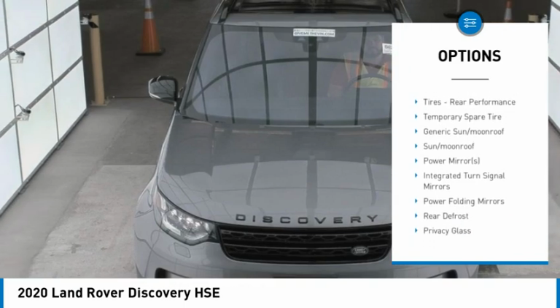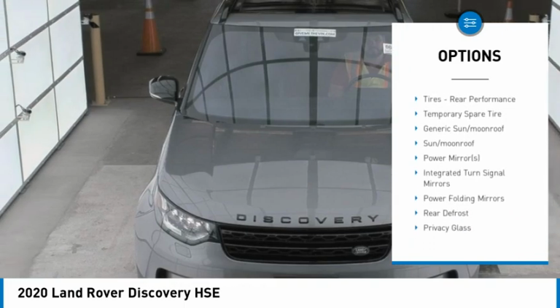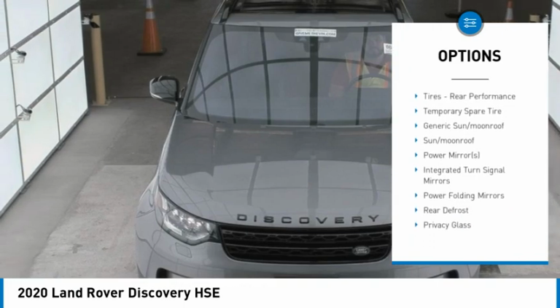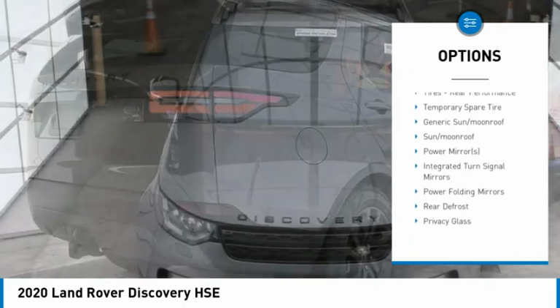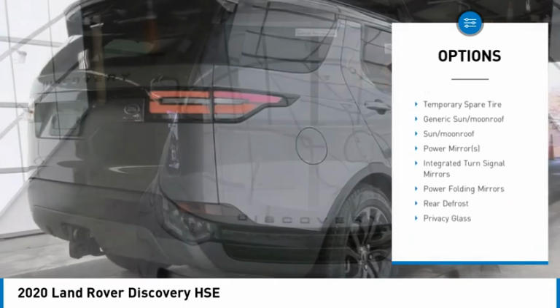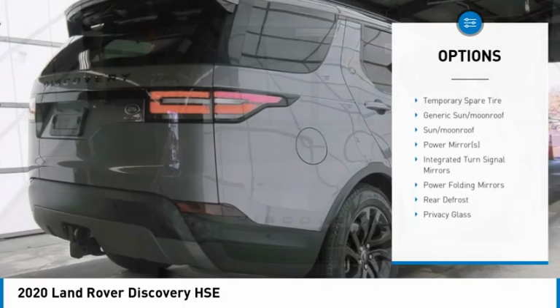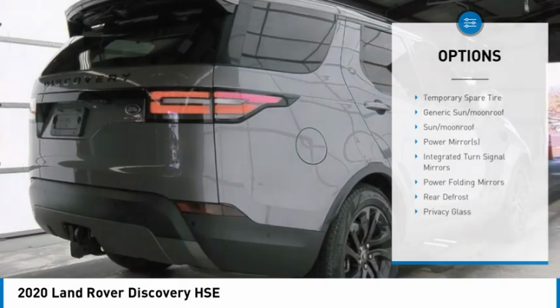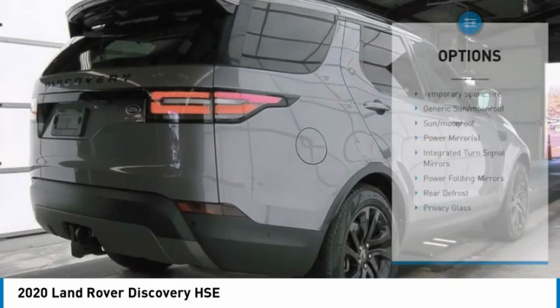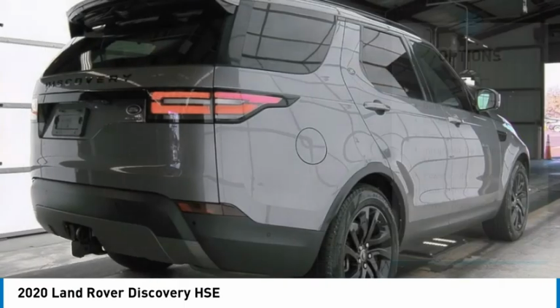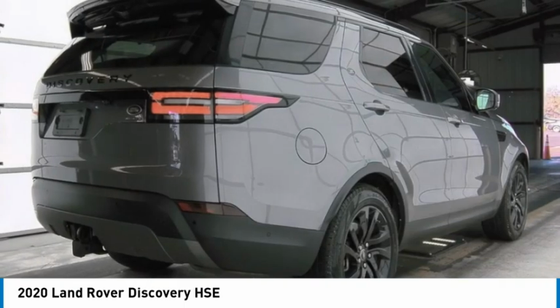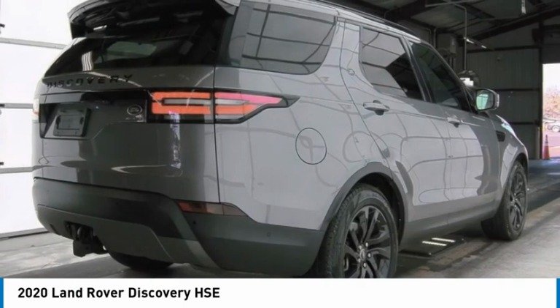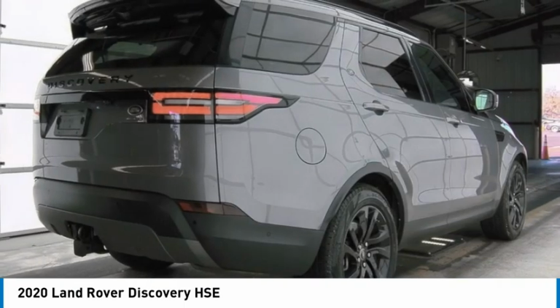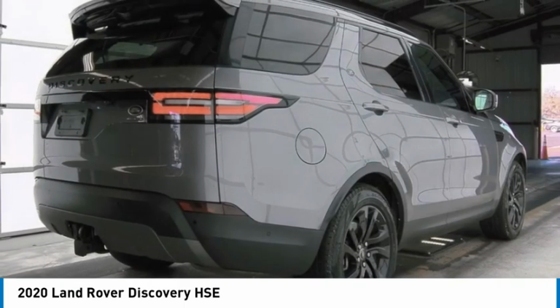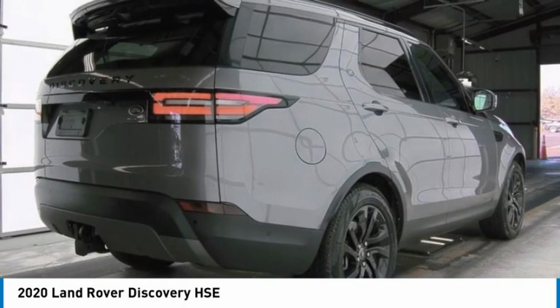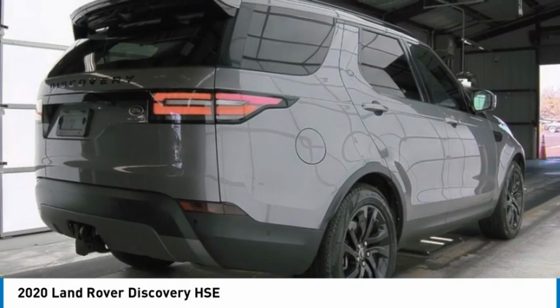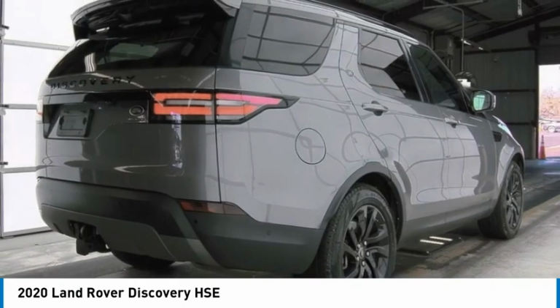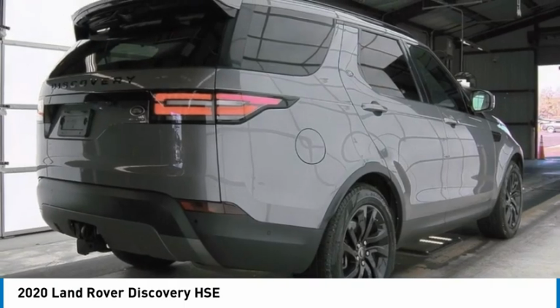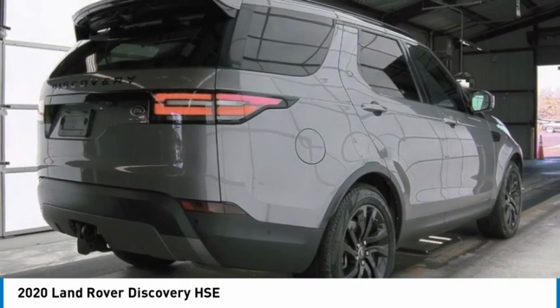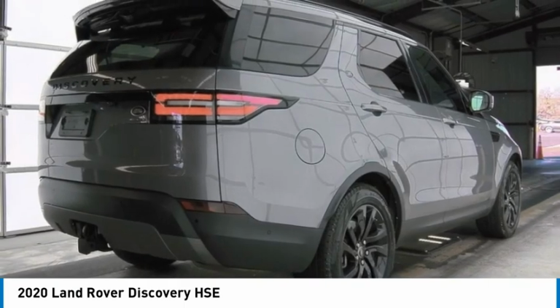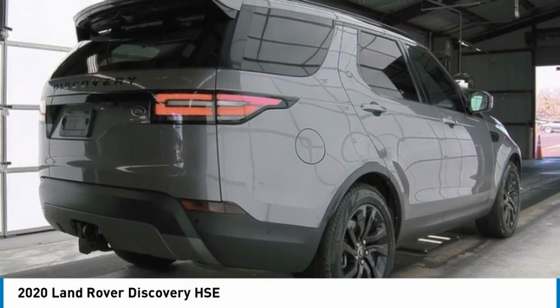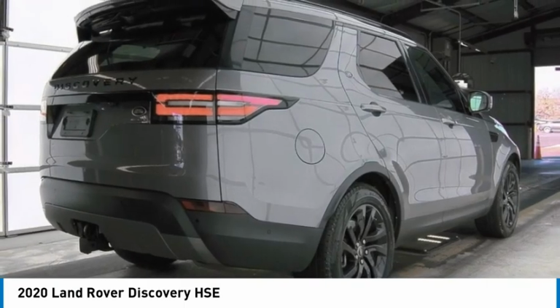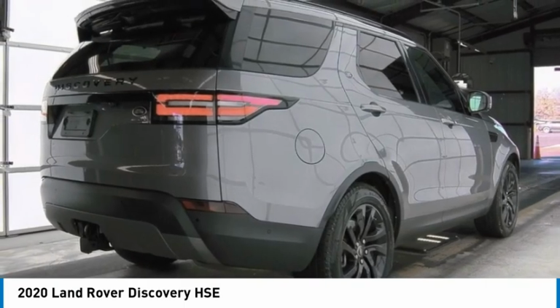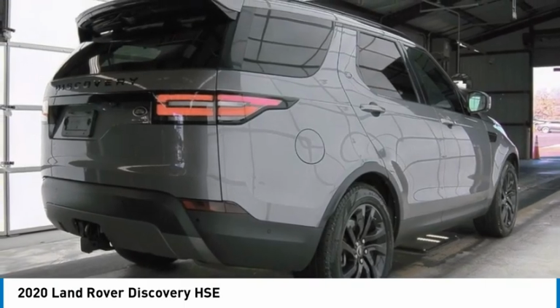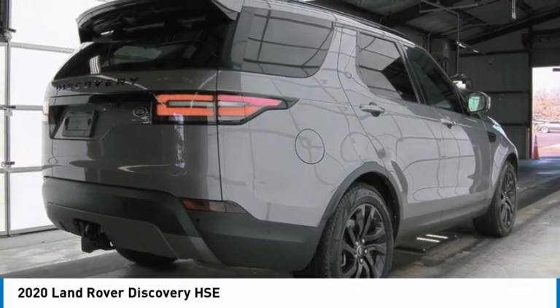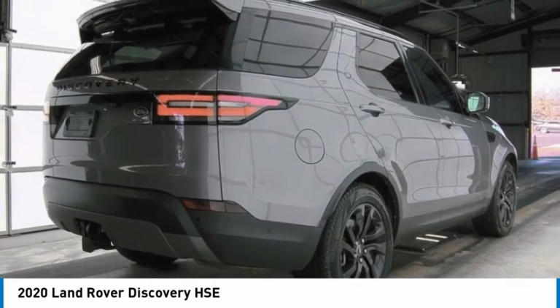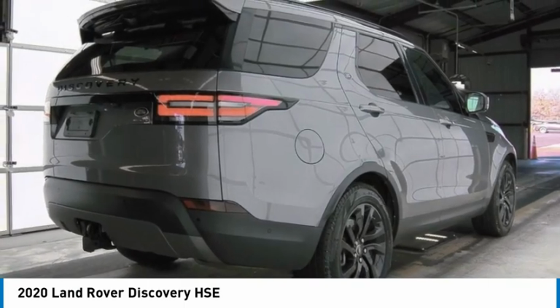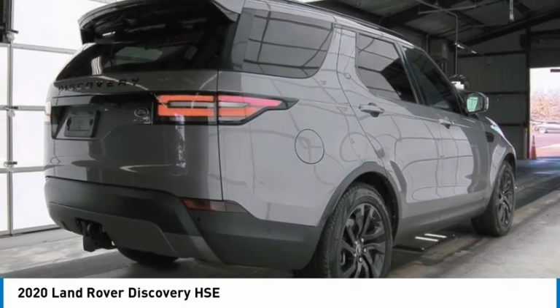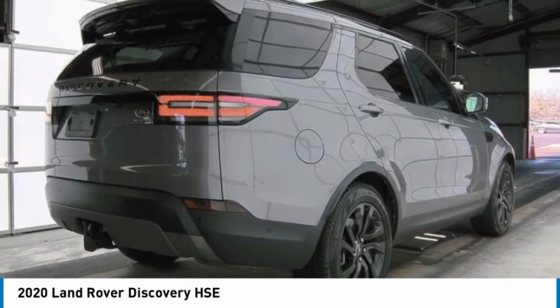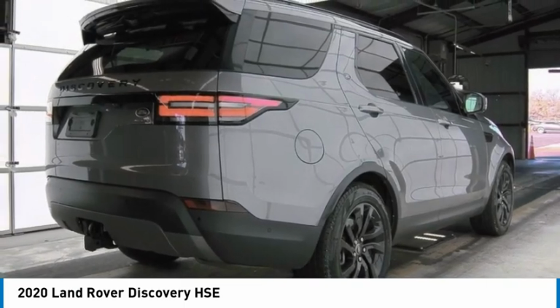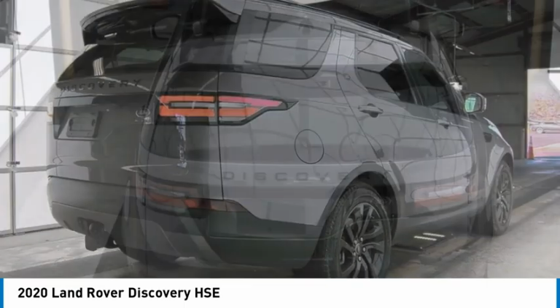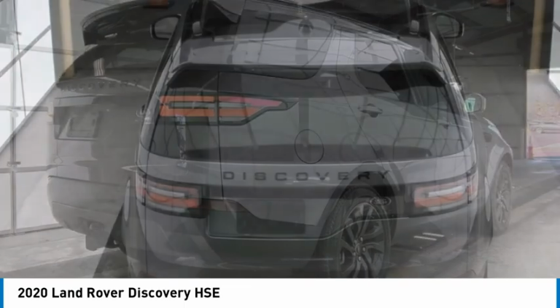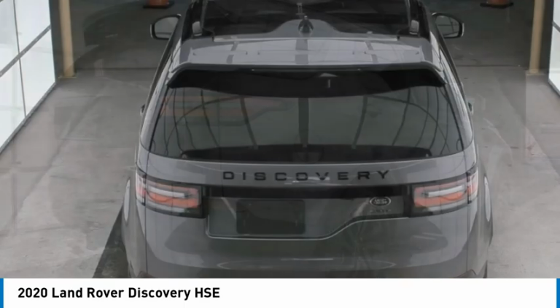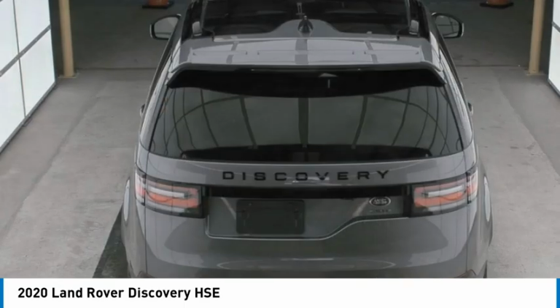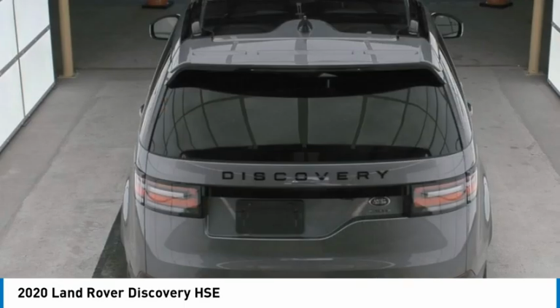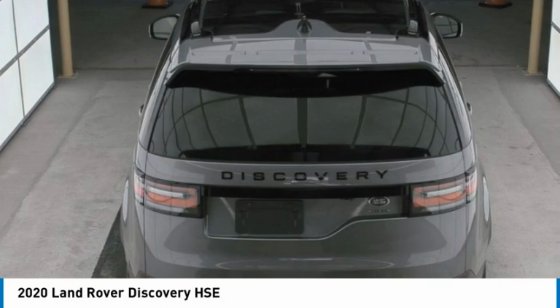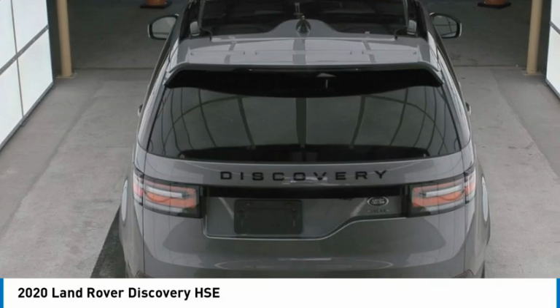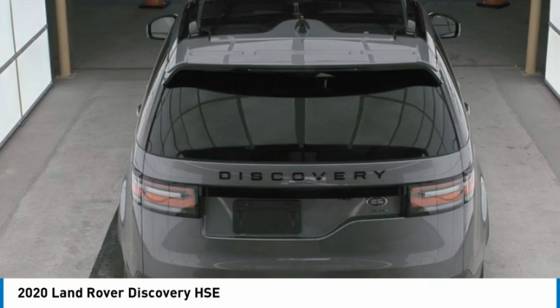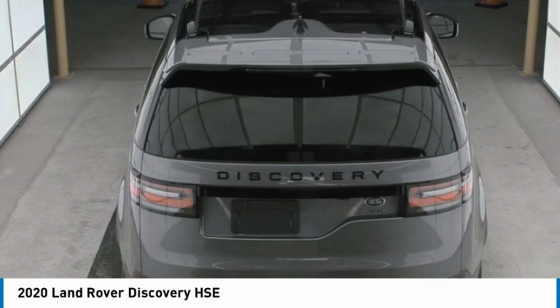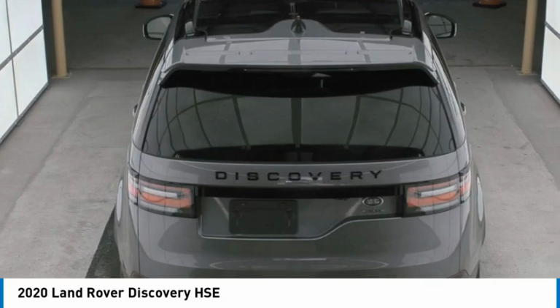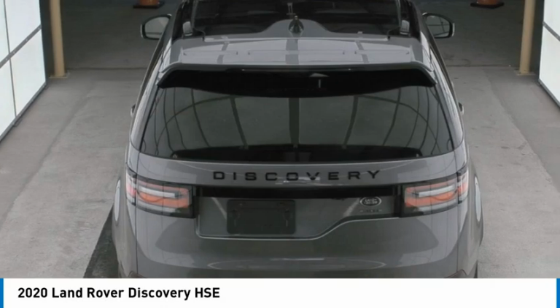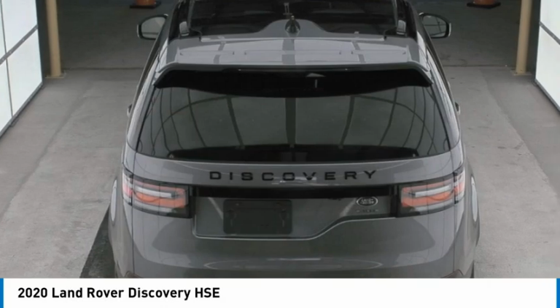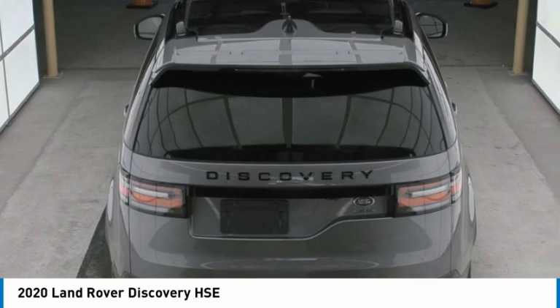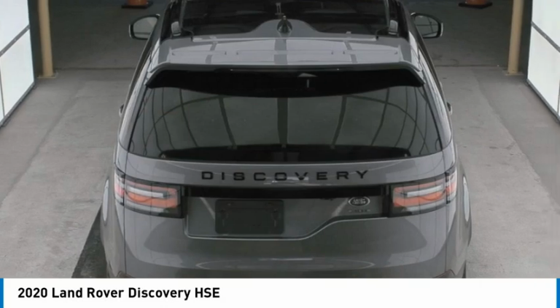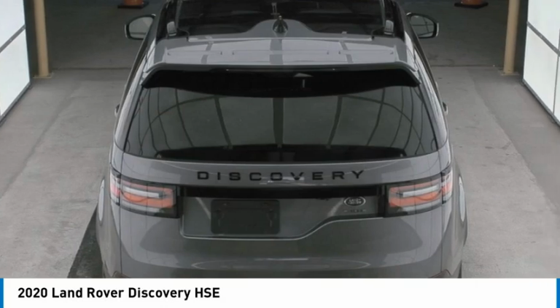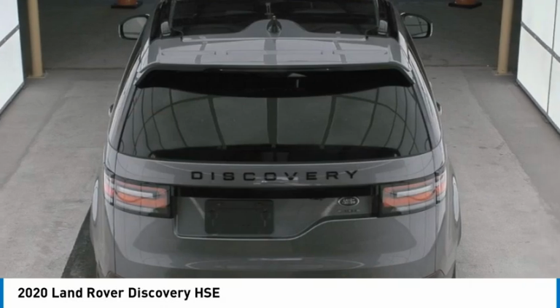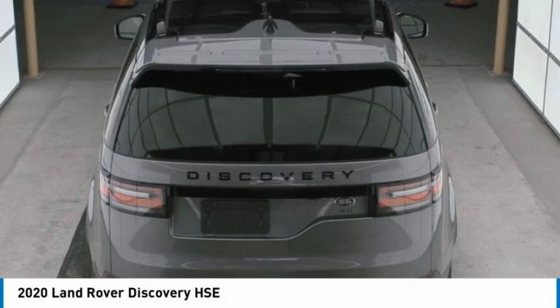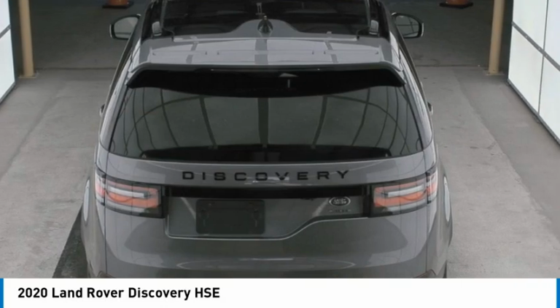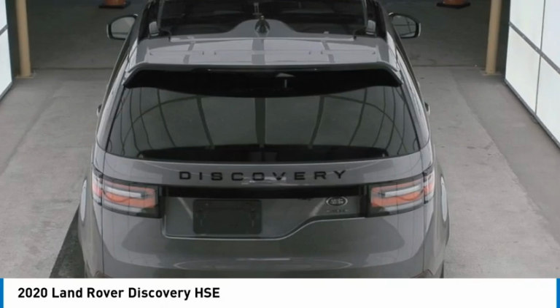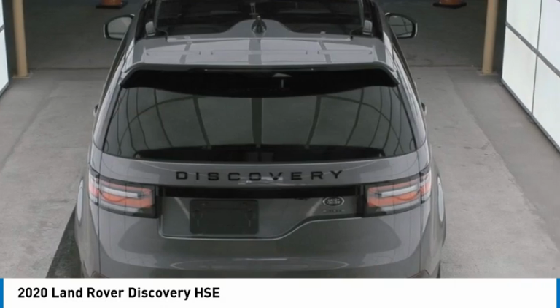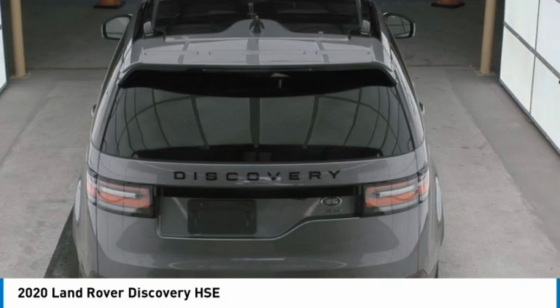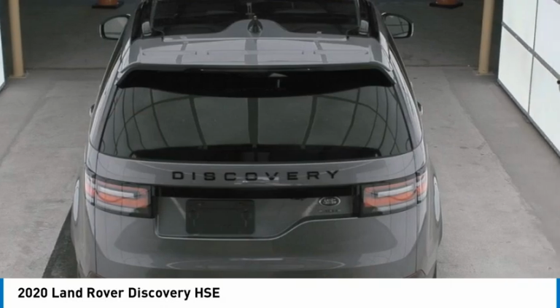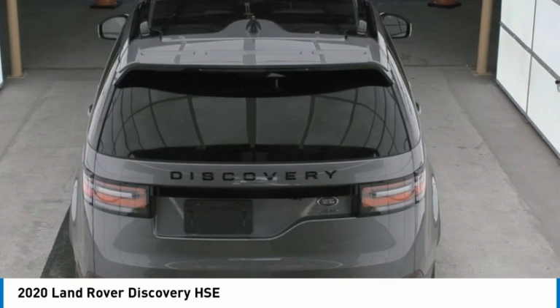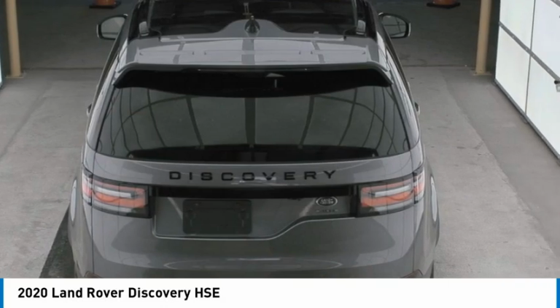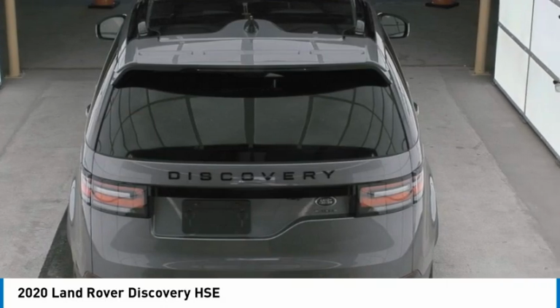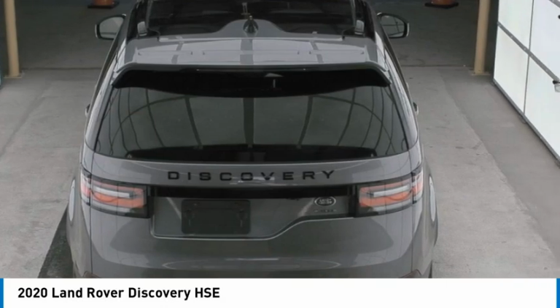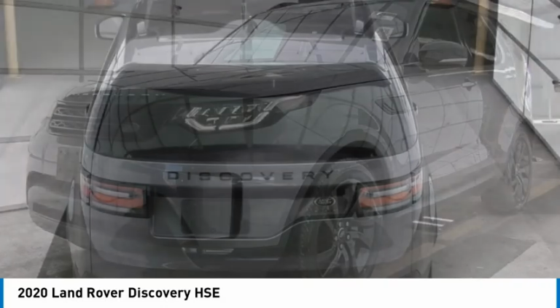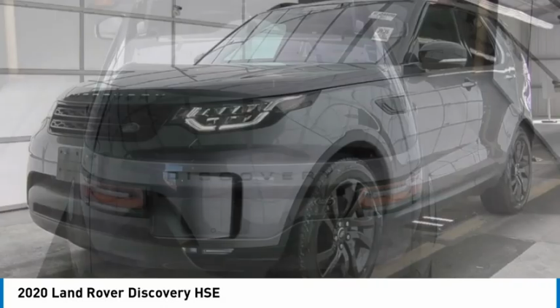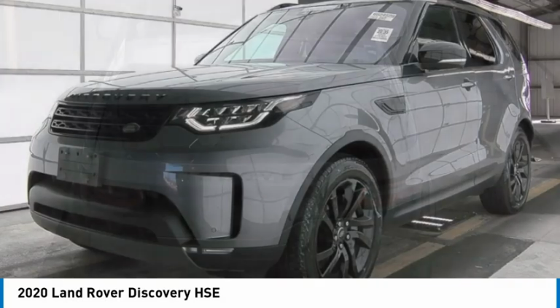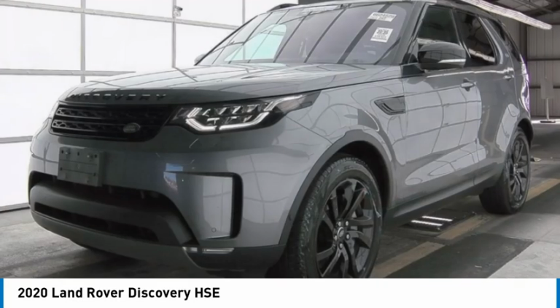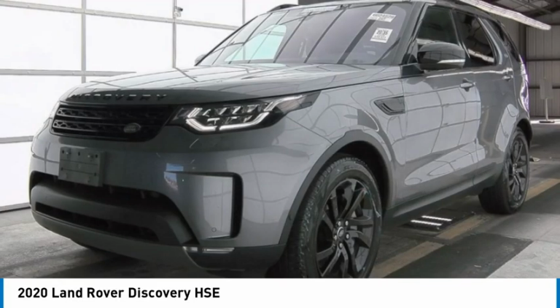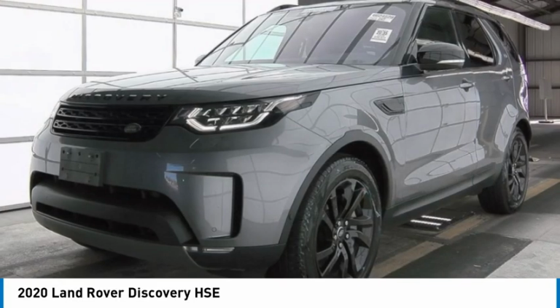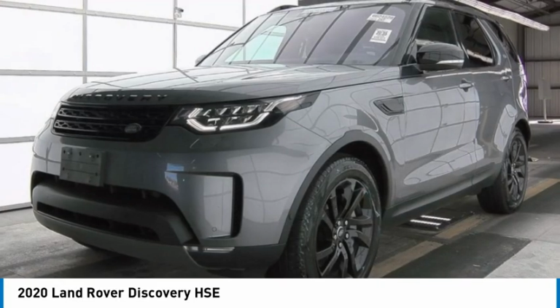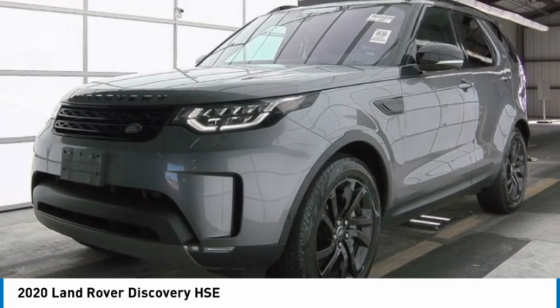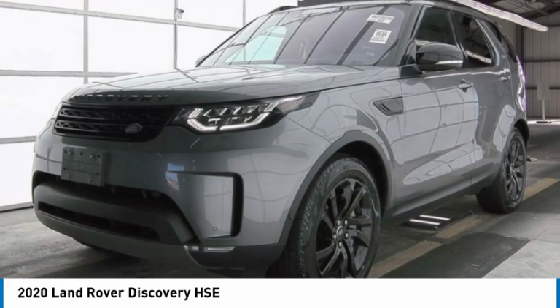Heated mirrors, aluminum wheels, rear spoiler, remote engine start. Your new ride is just a phone call away.